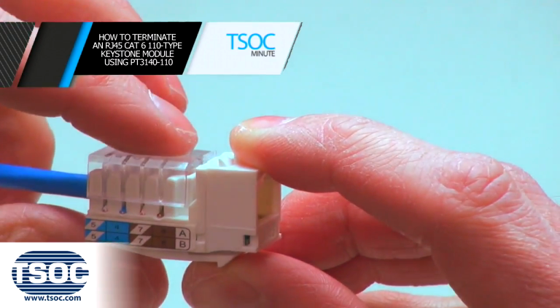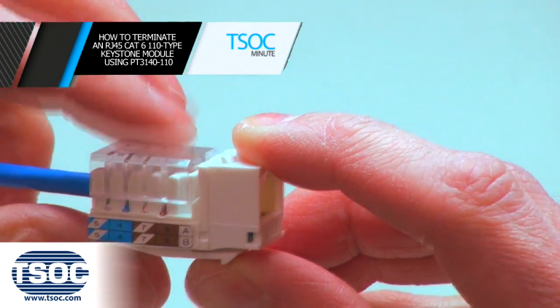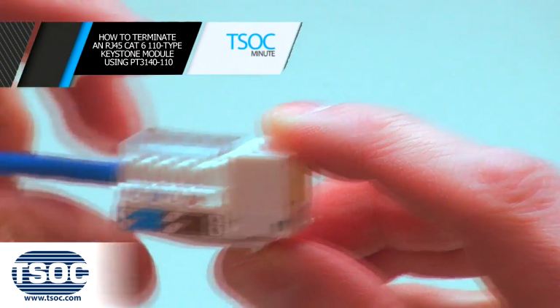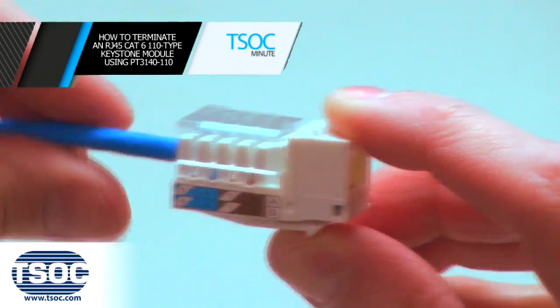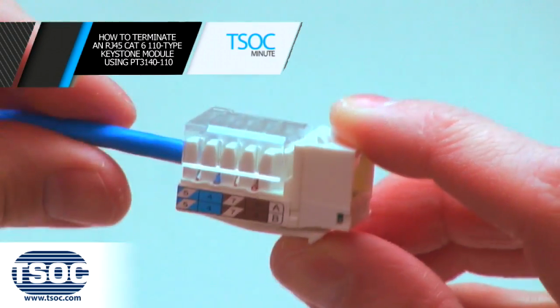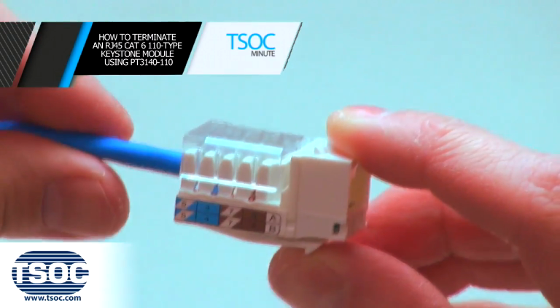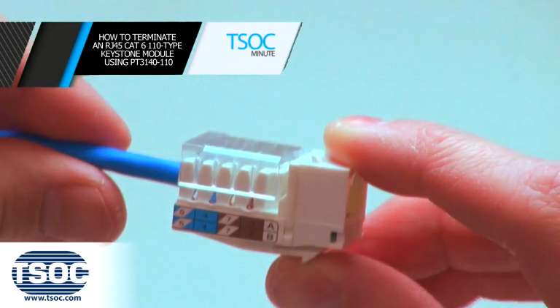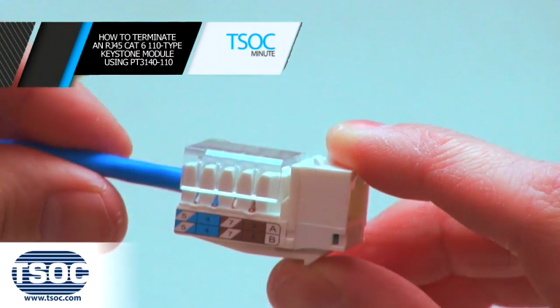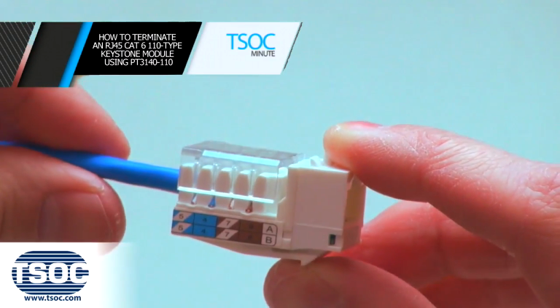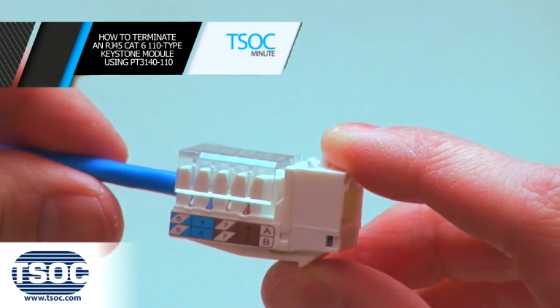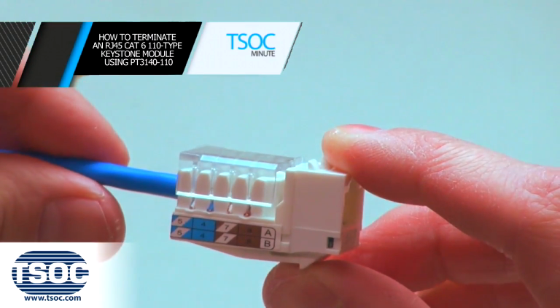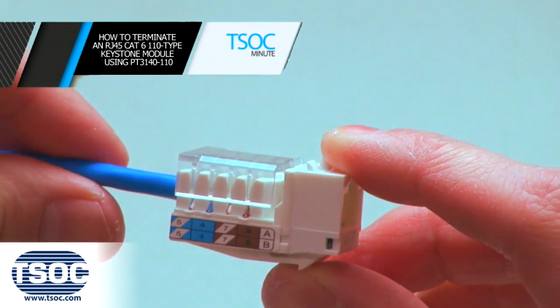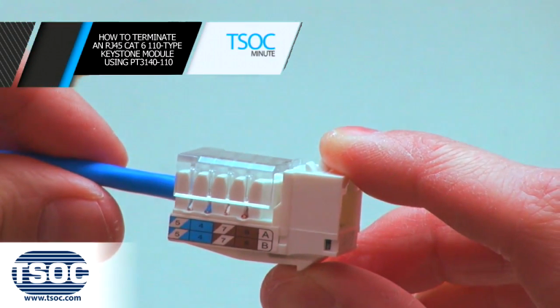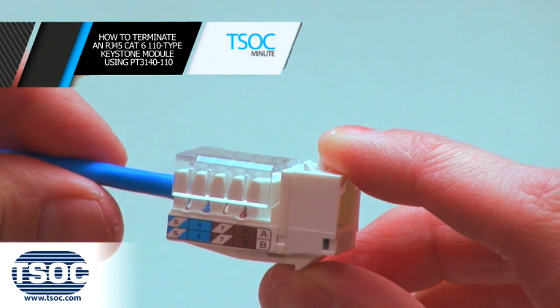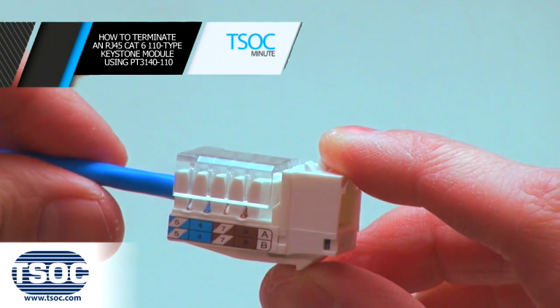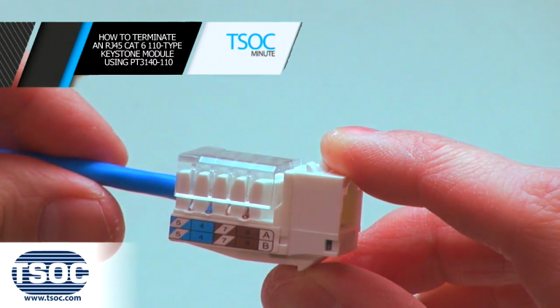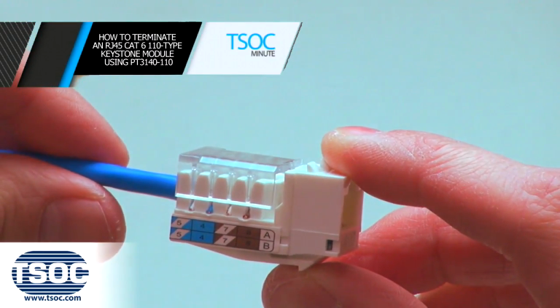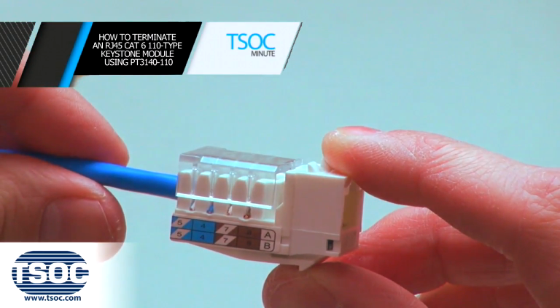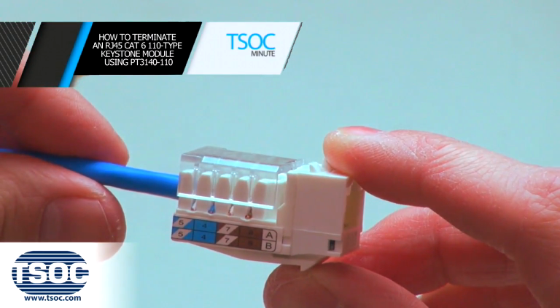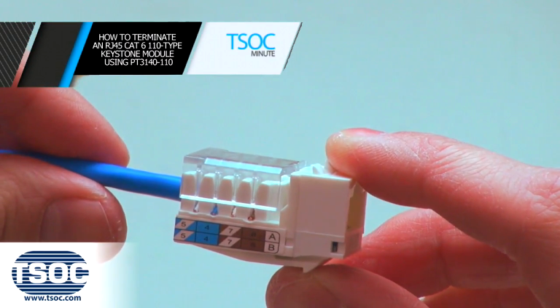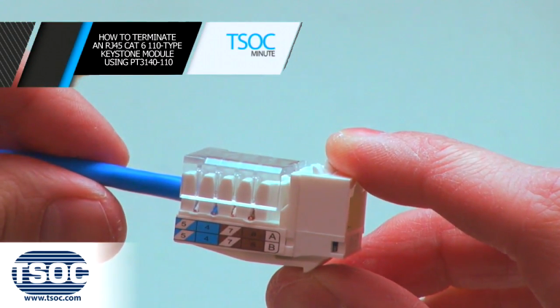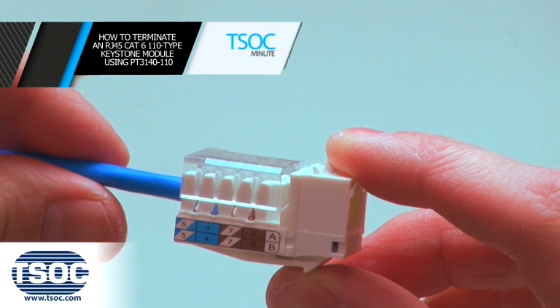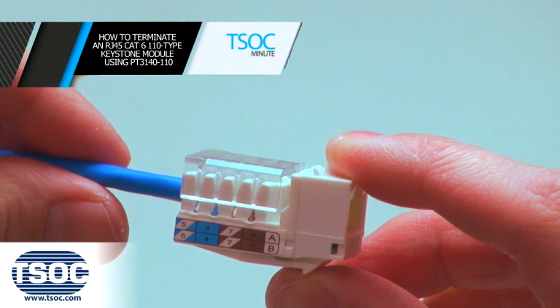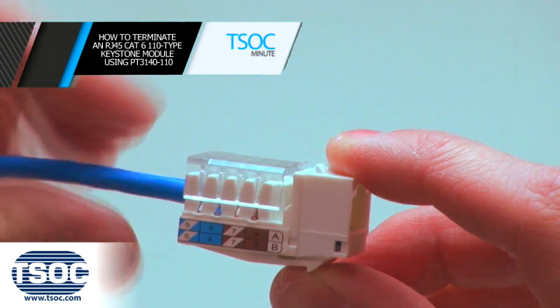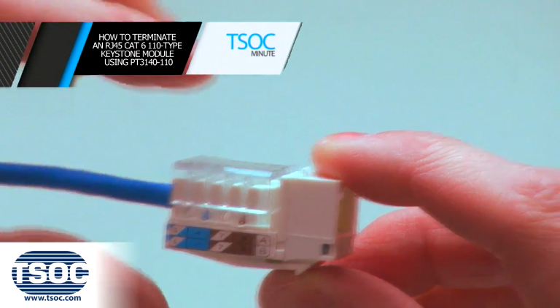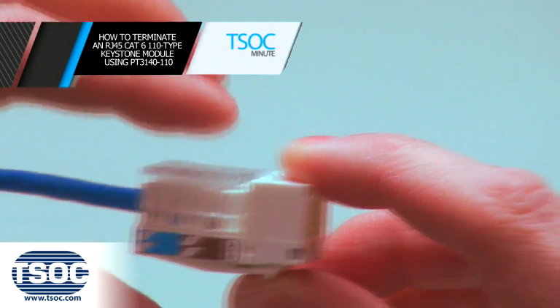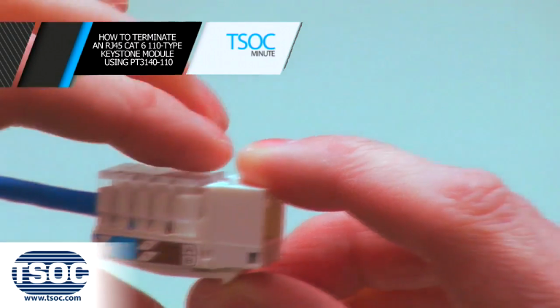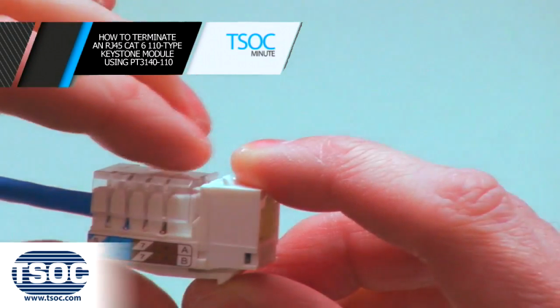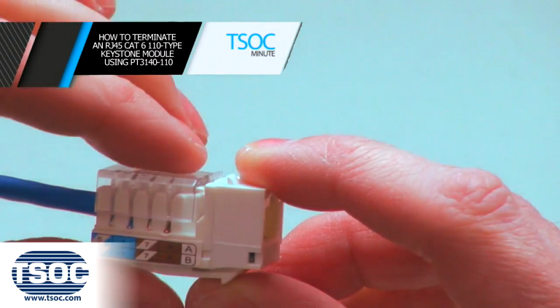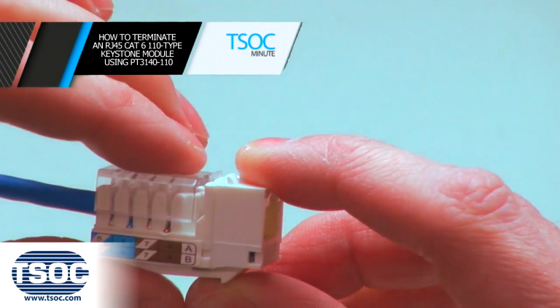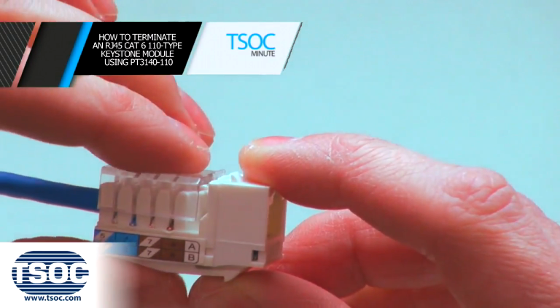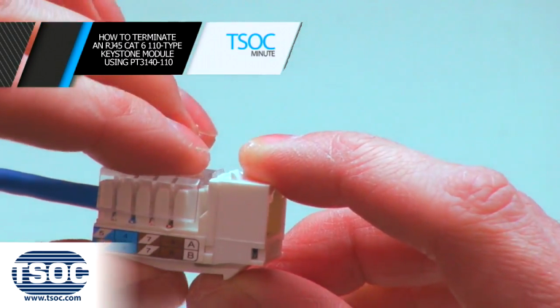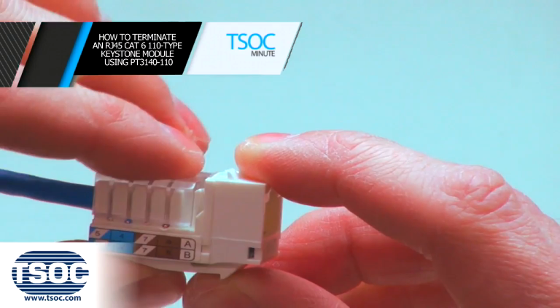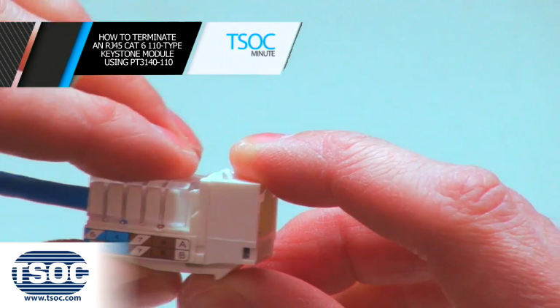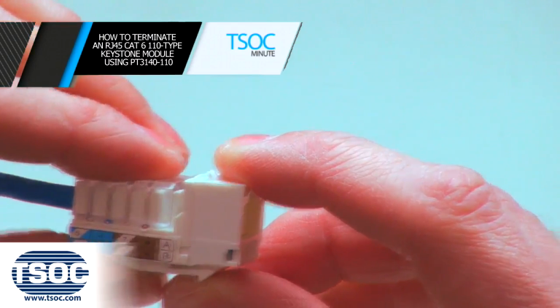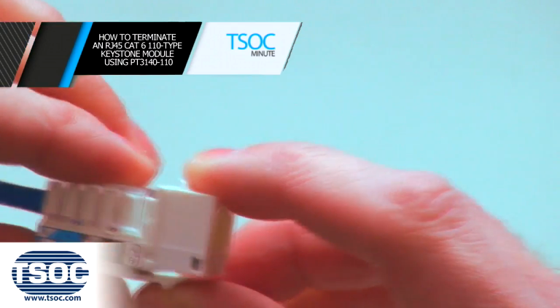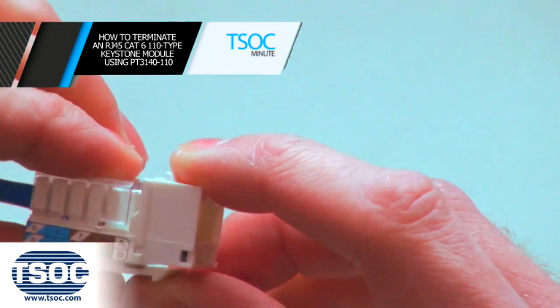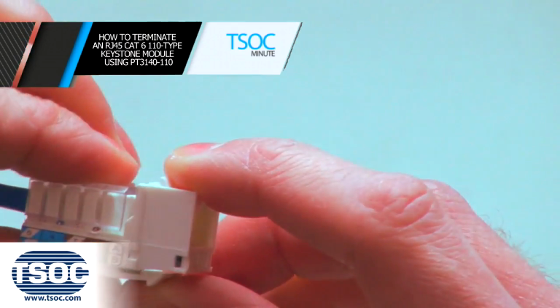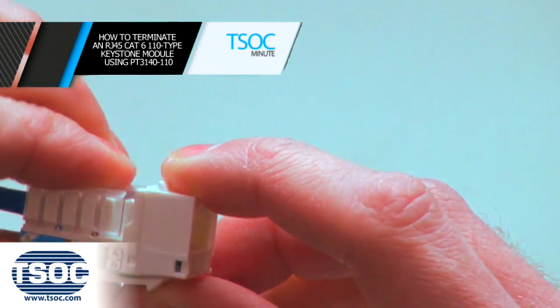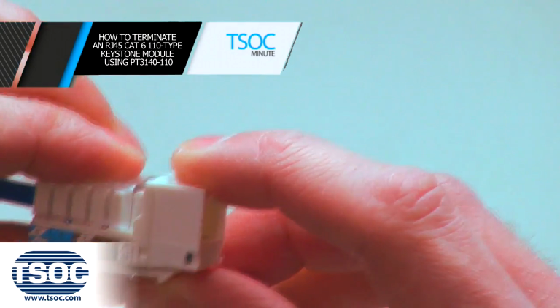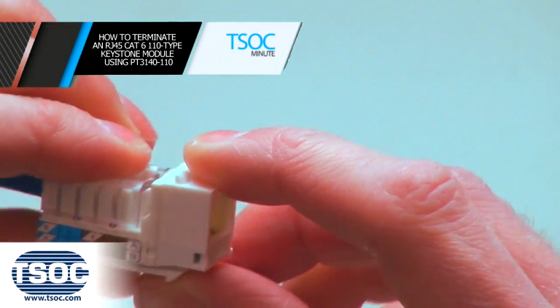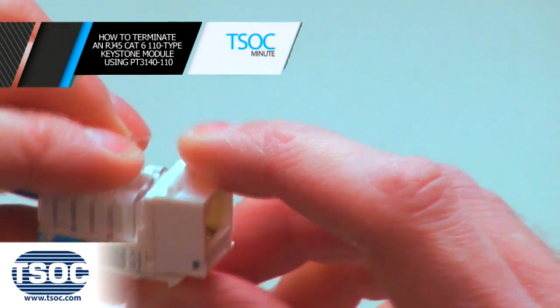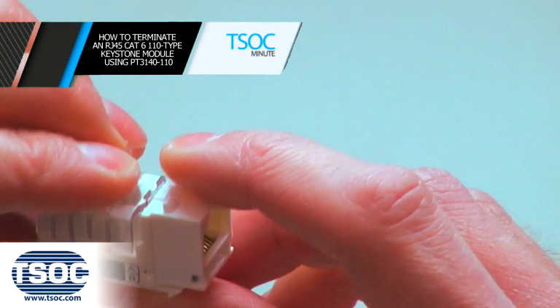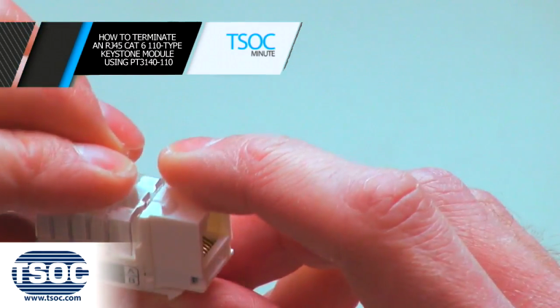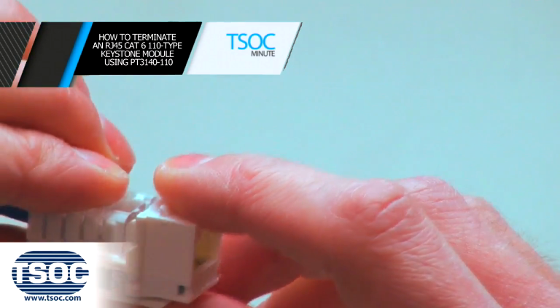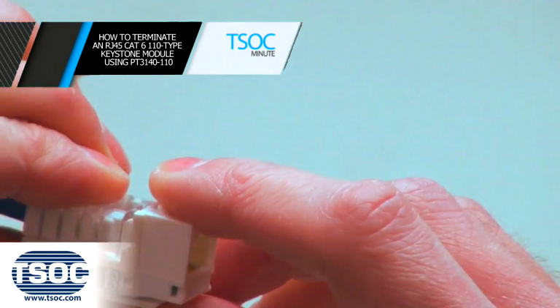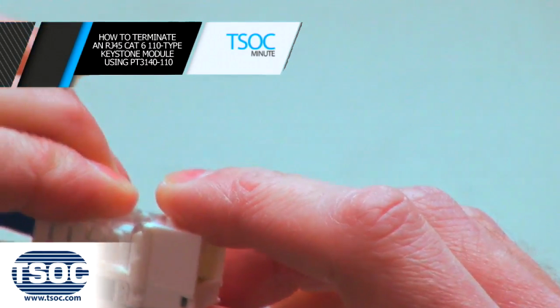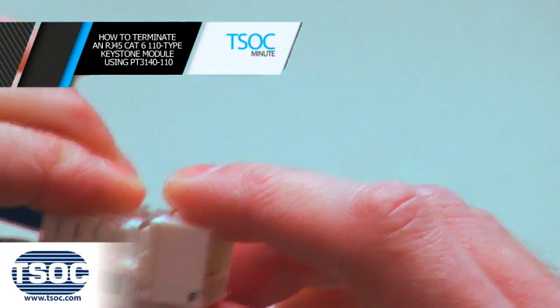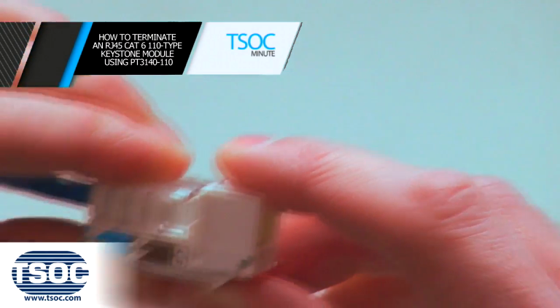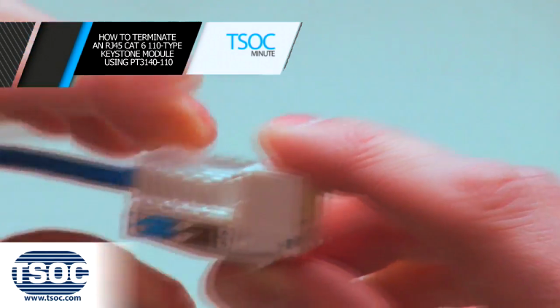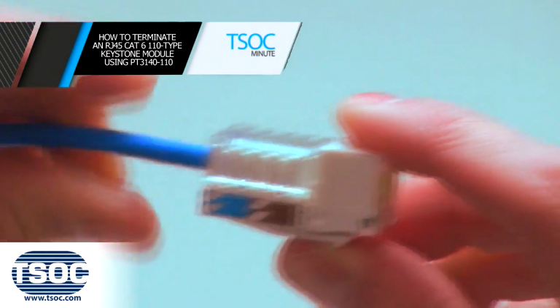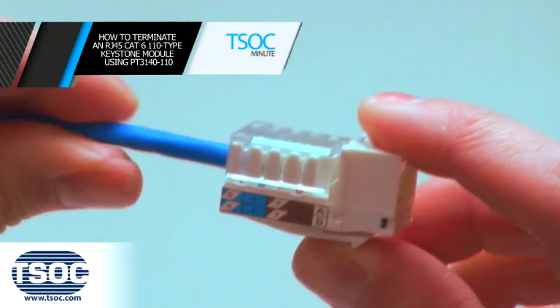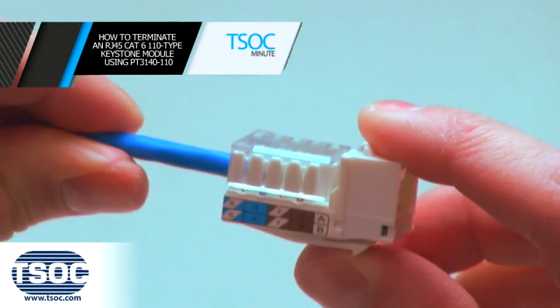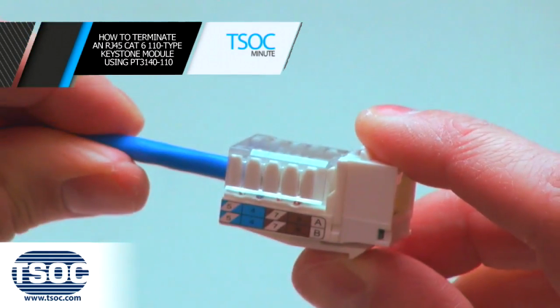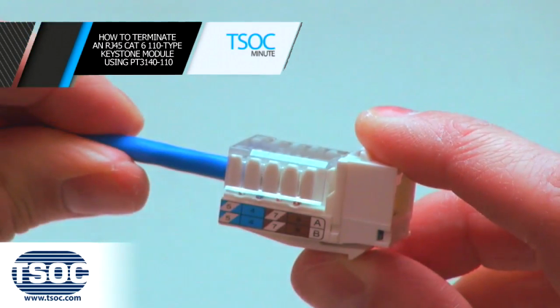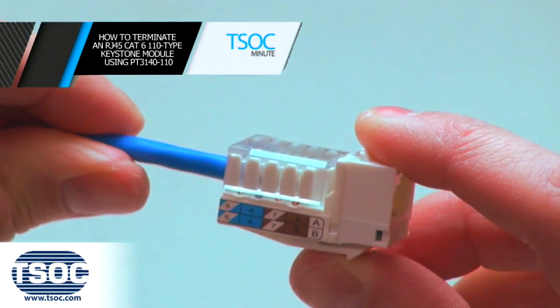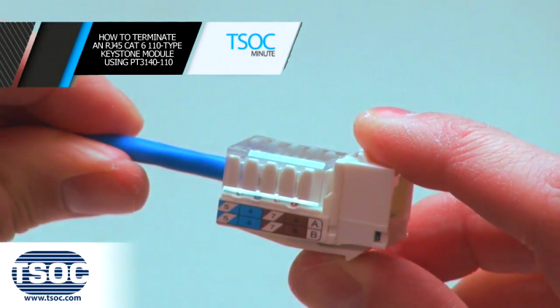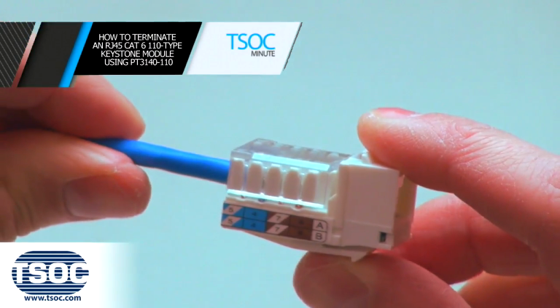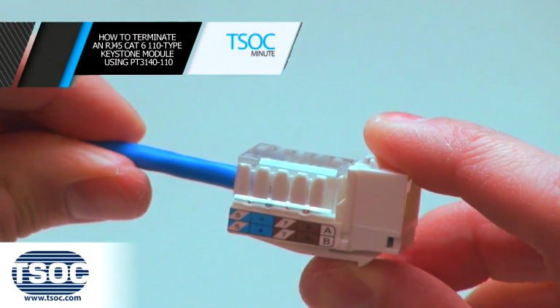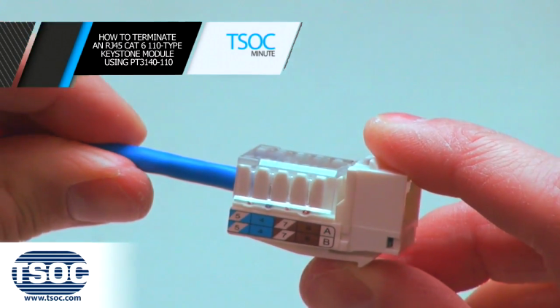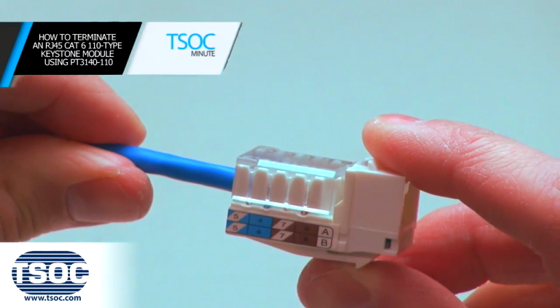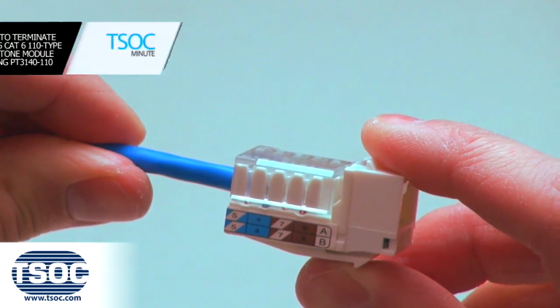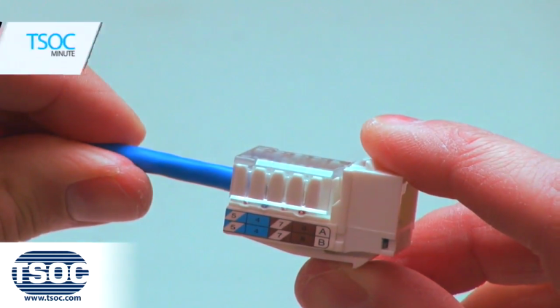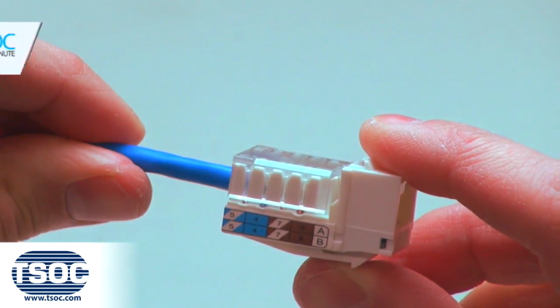Step 6: Insert the Keystone Module into the designated TSOC Wall Plate, Surface Box or Patch Panel.